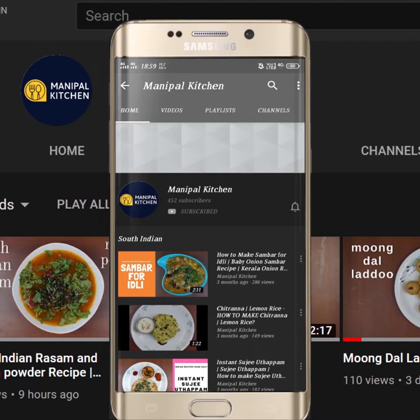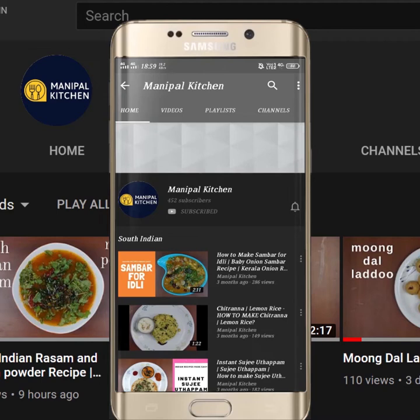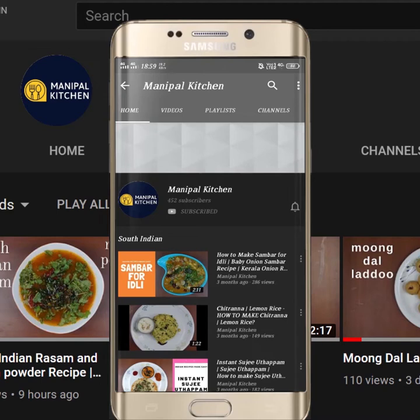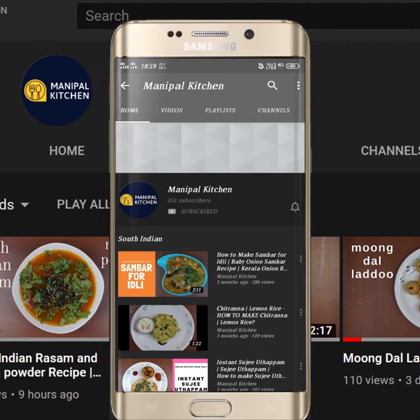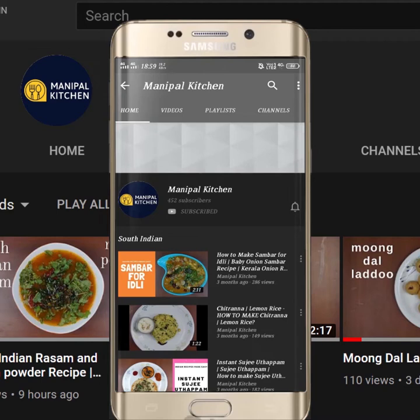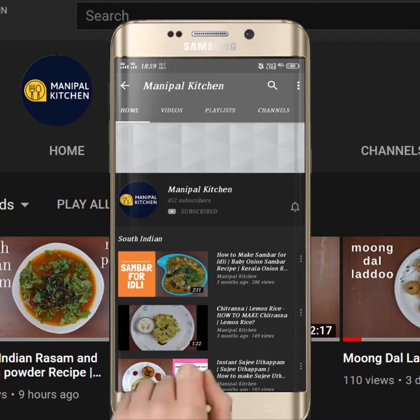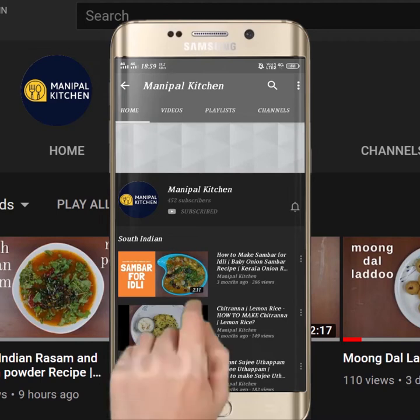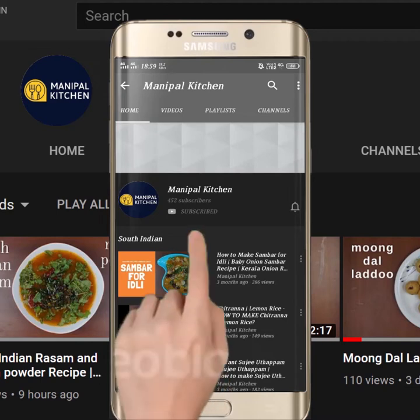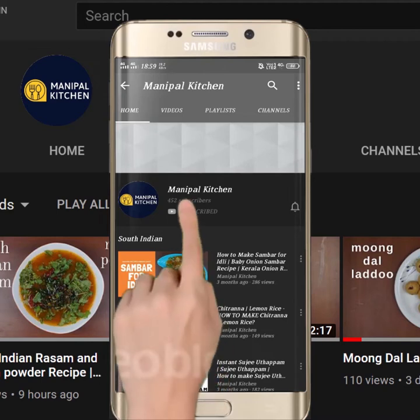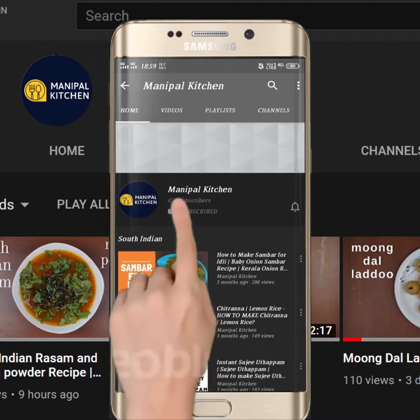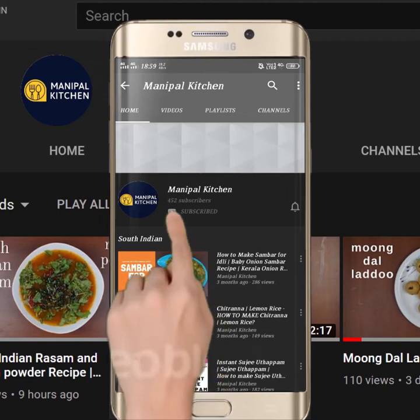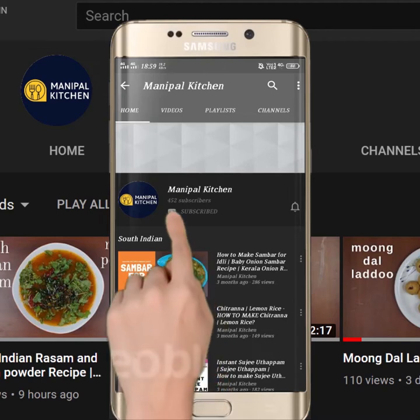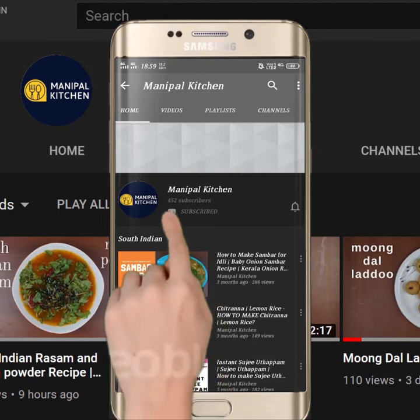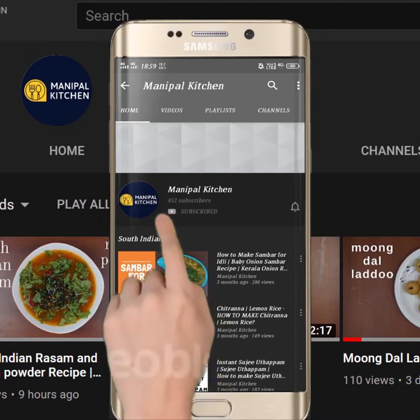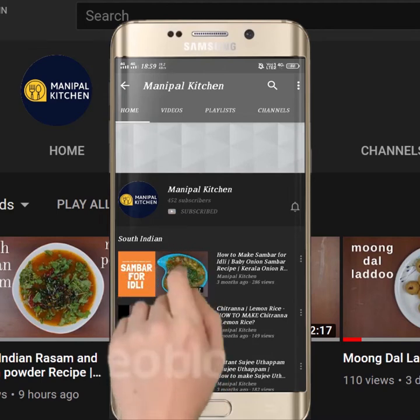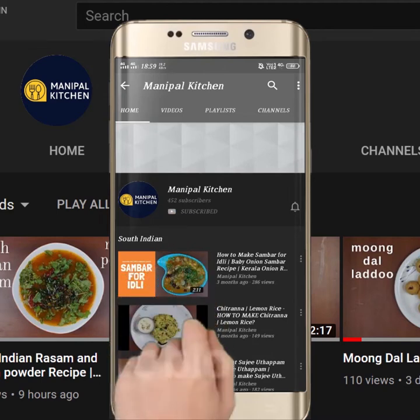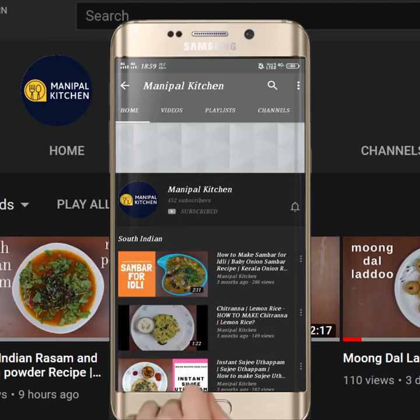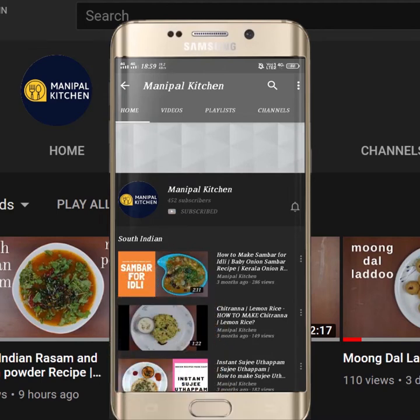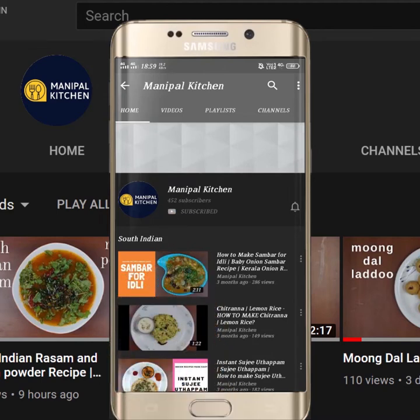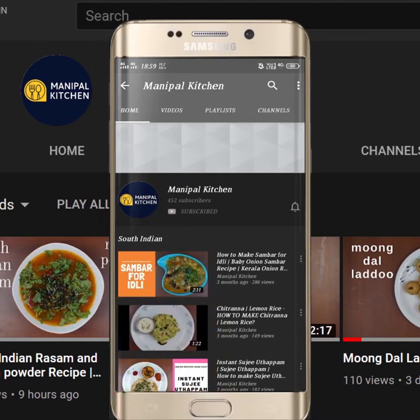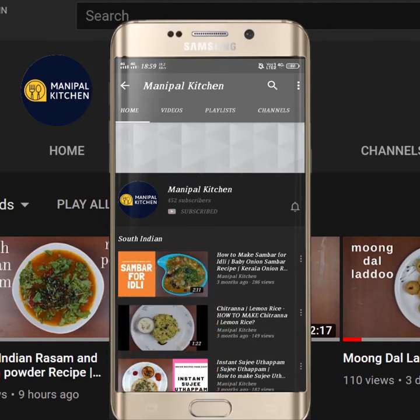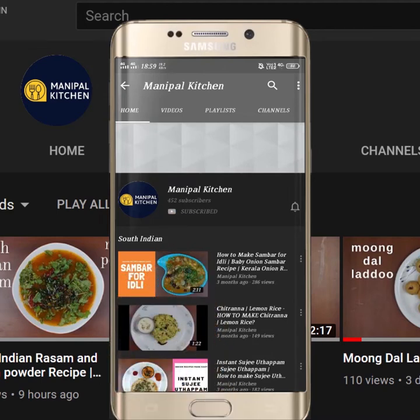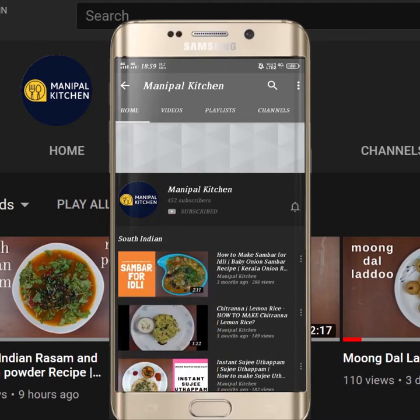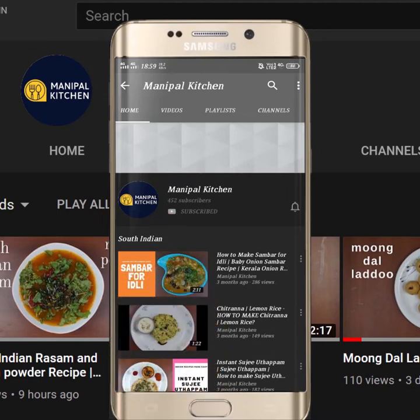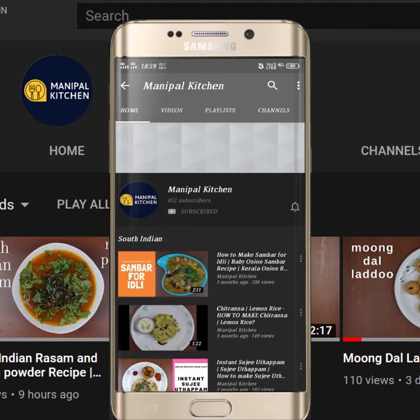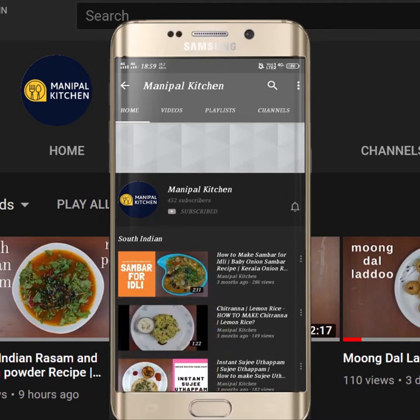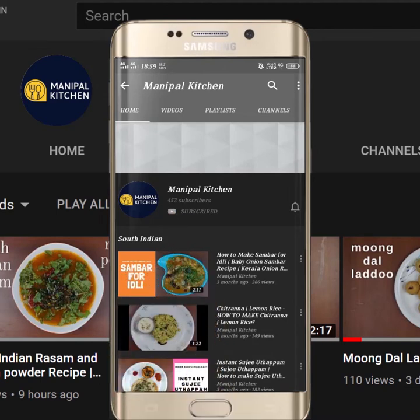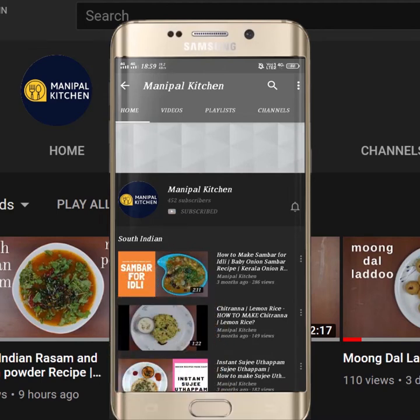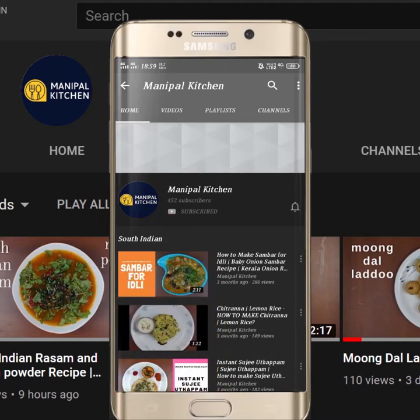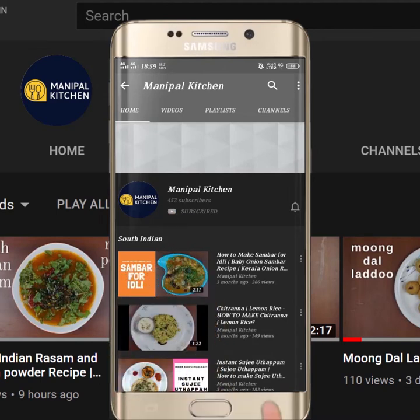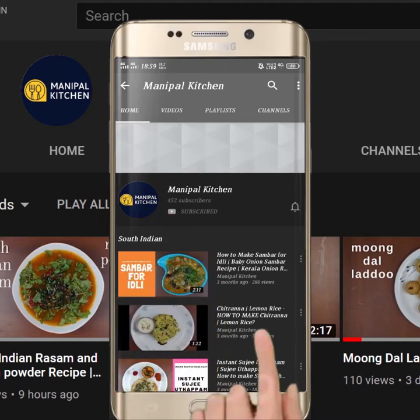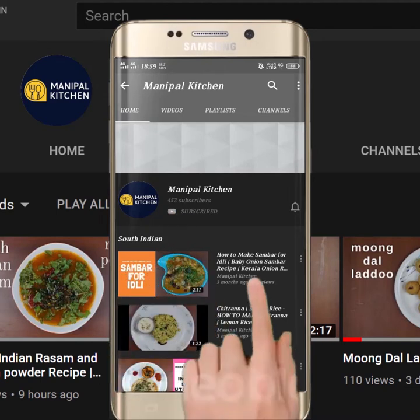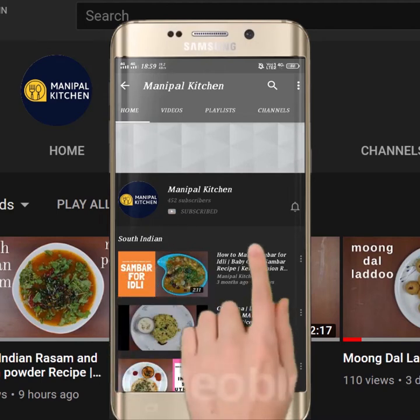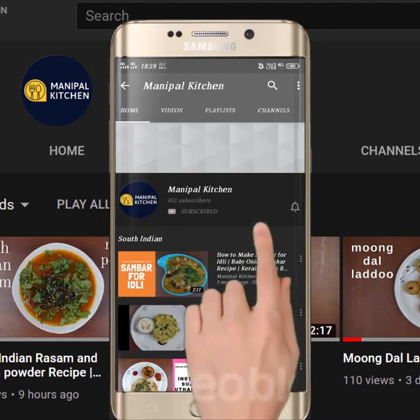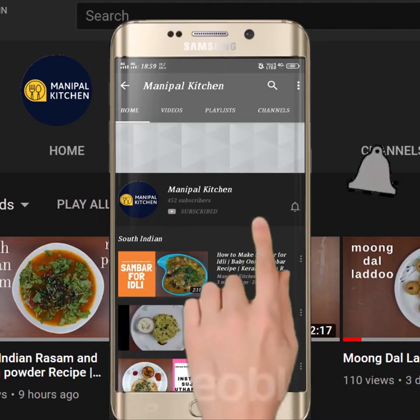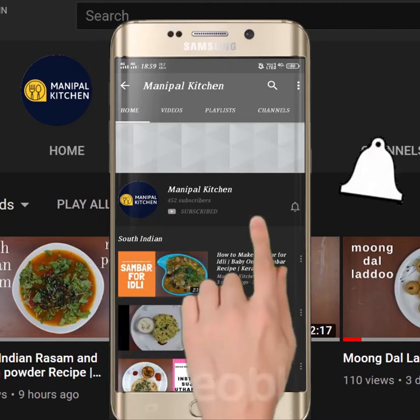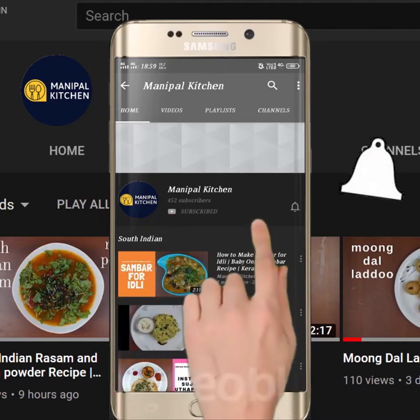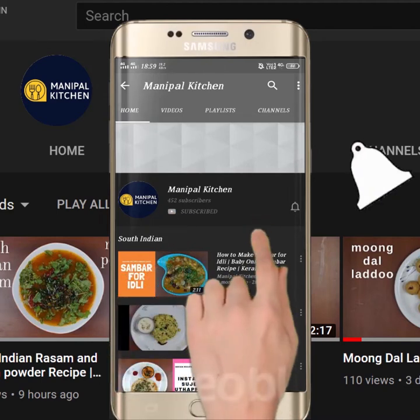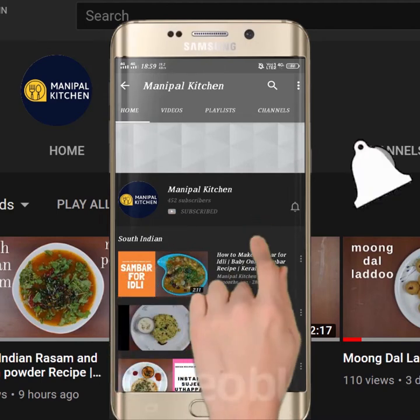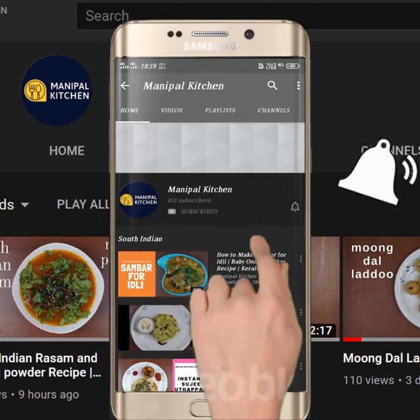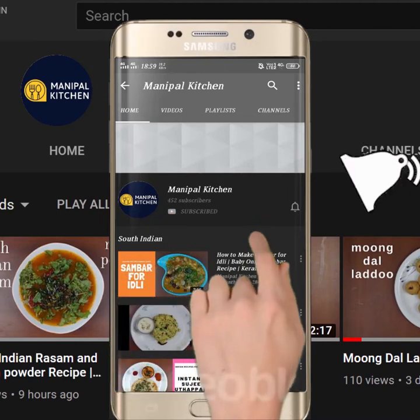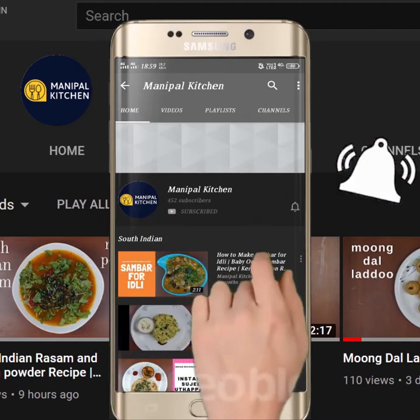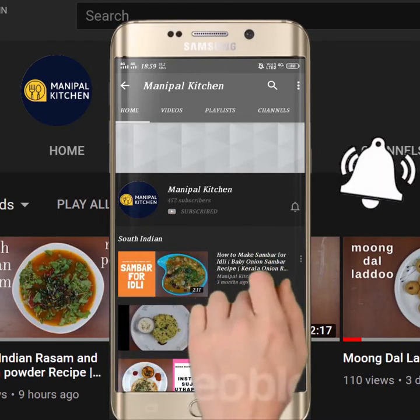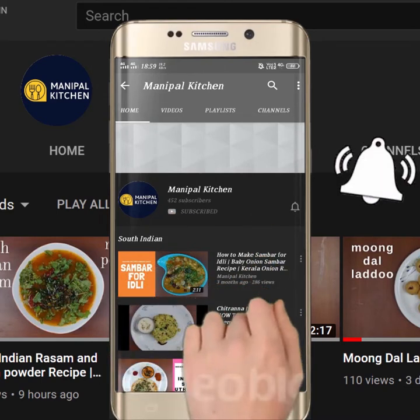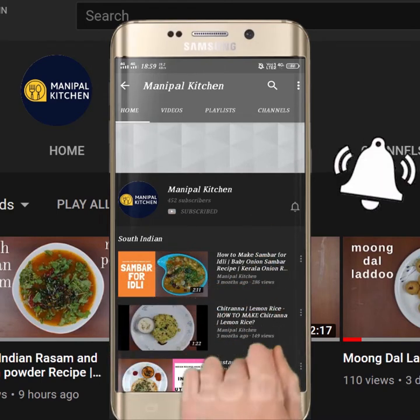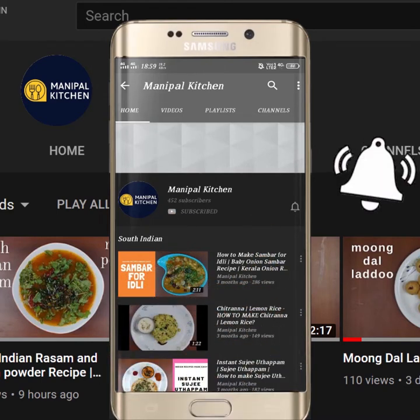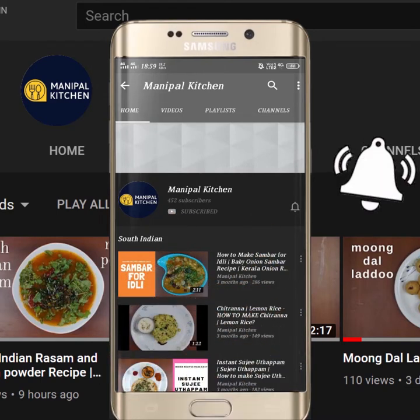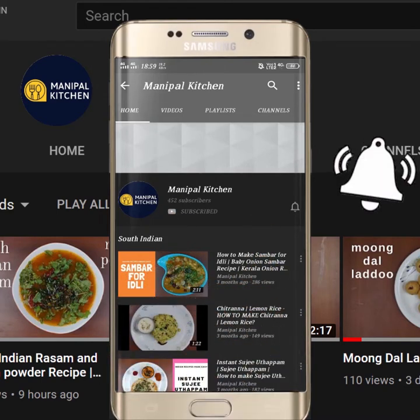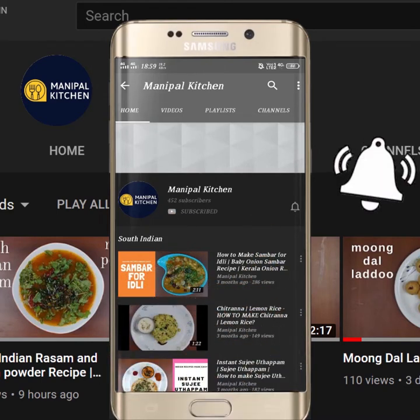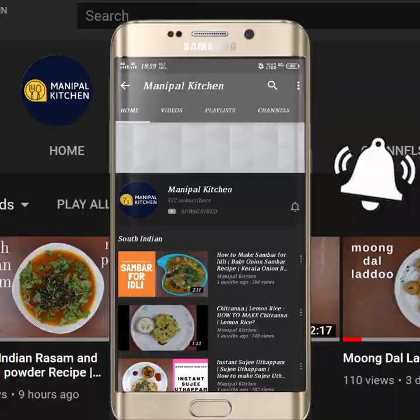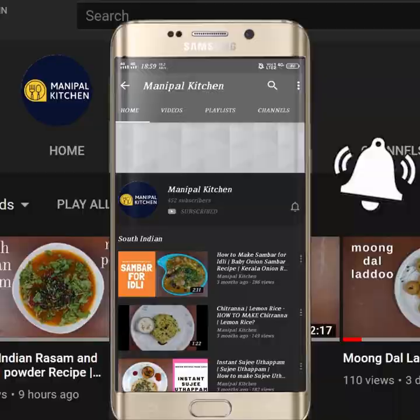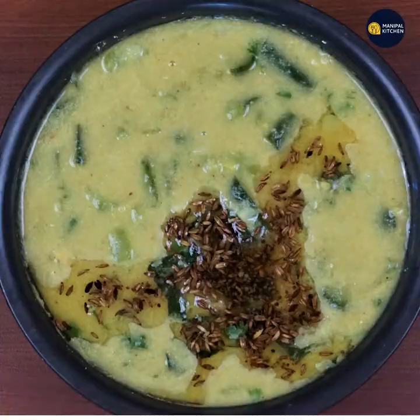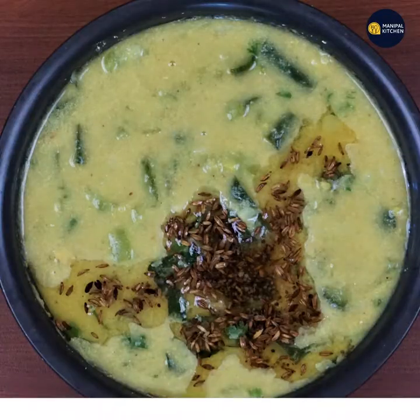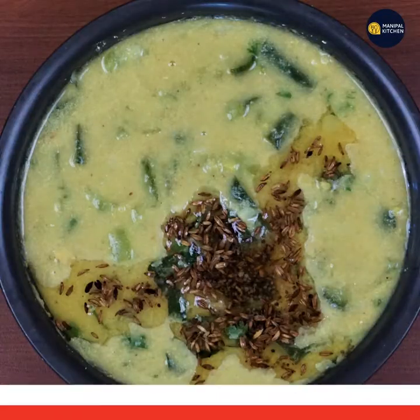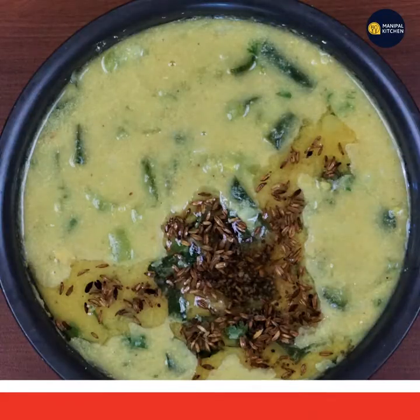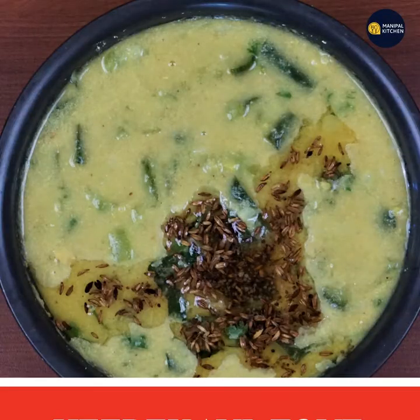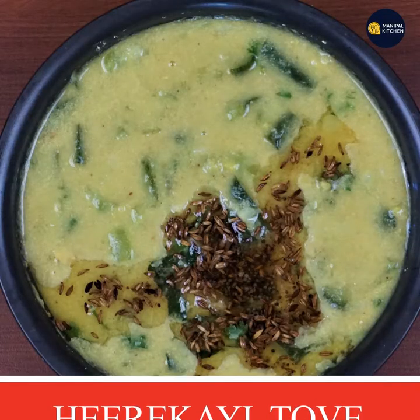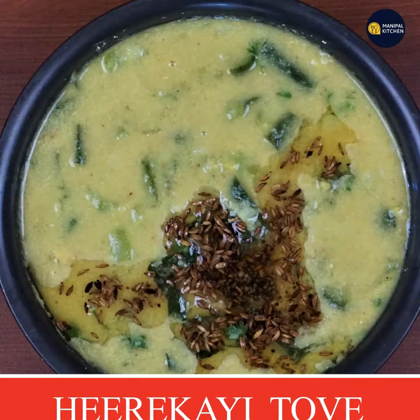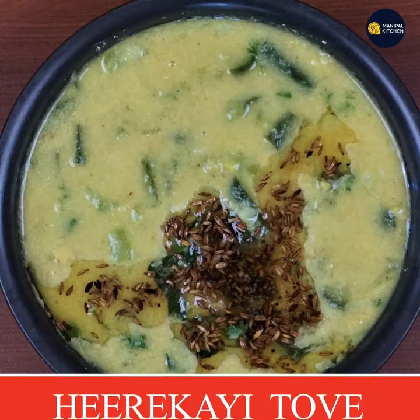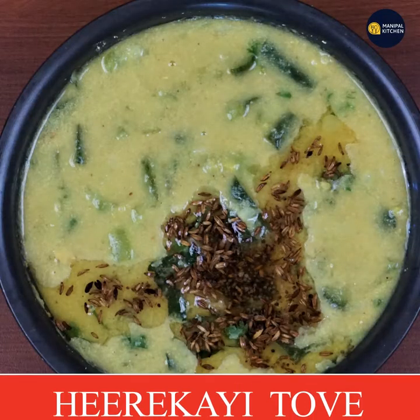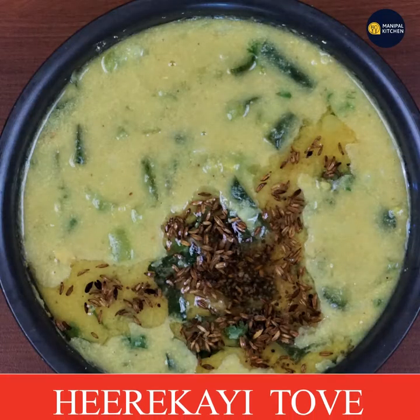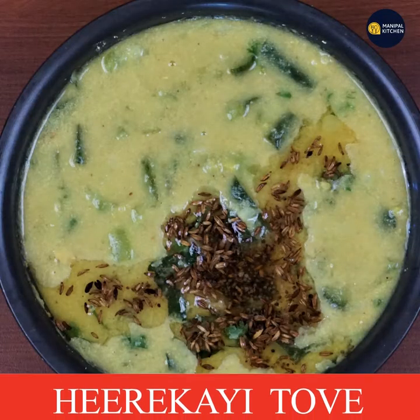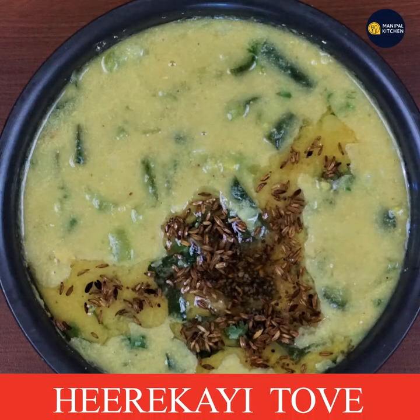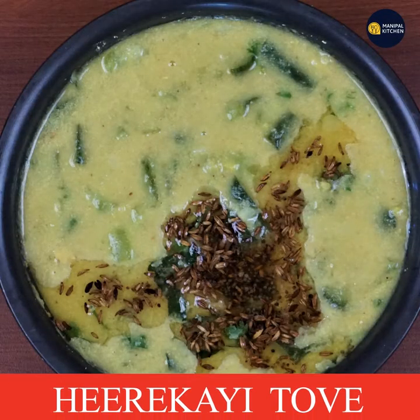Subscribe now and press the bell icon. Never miss an update. Welcome to Manipal Kitchen Crafts.